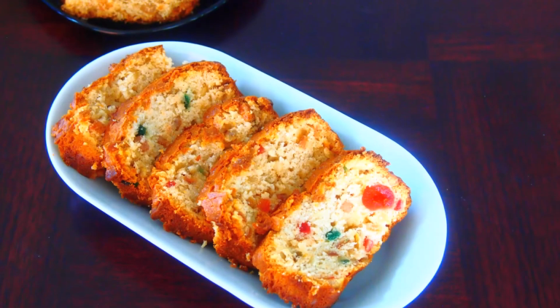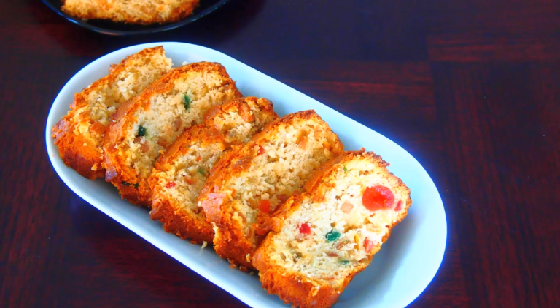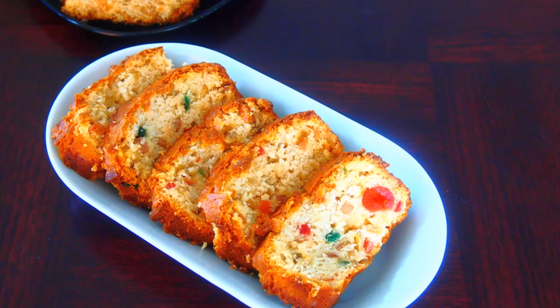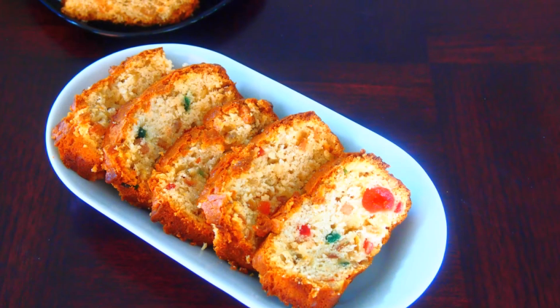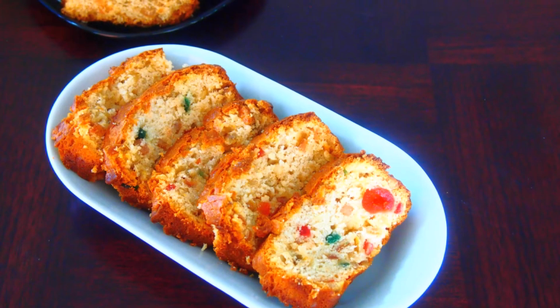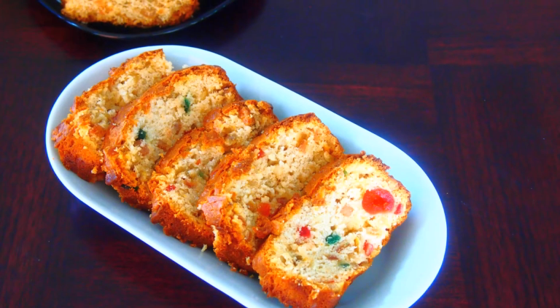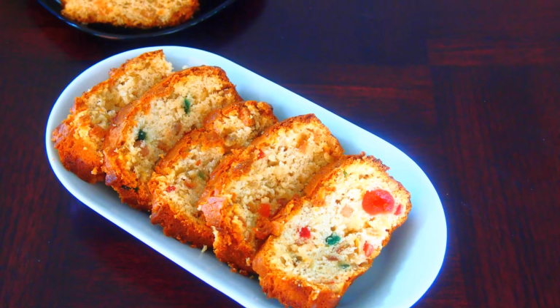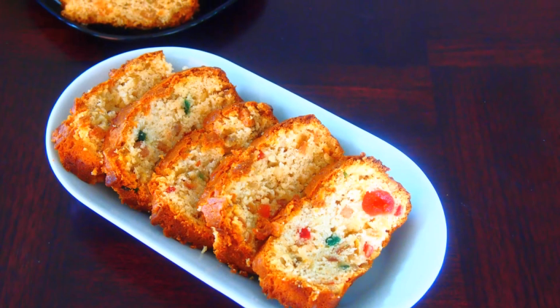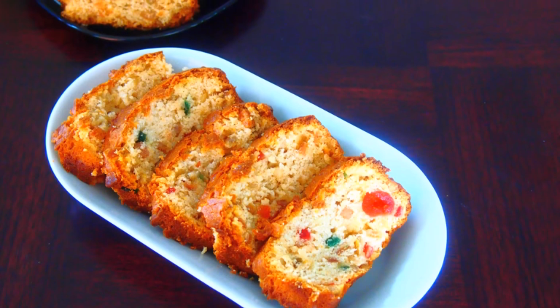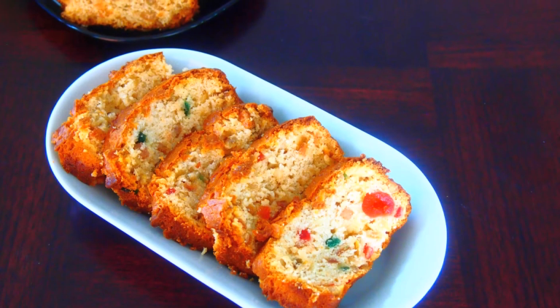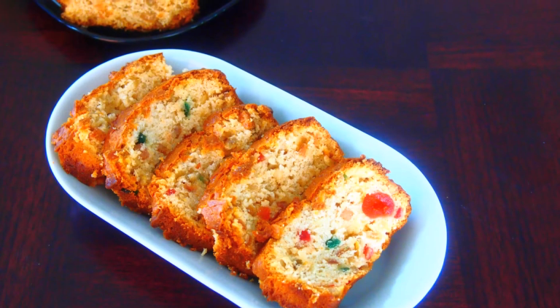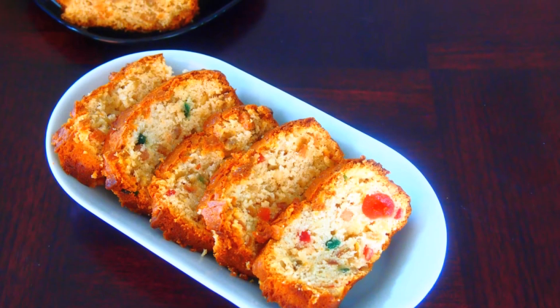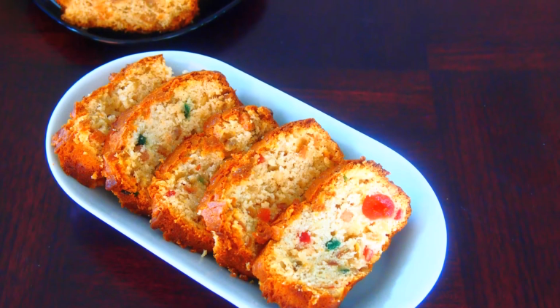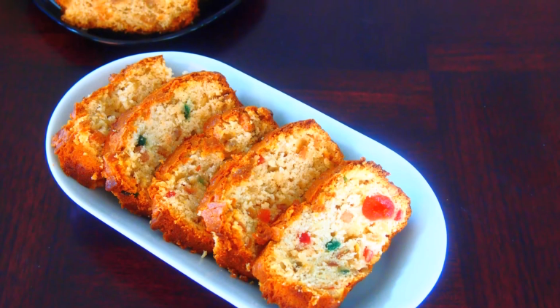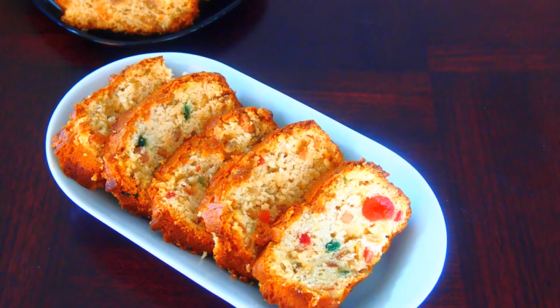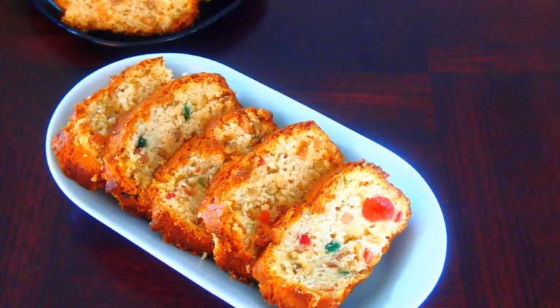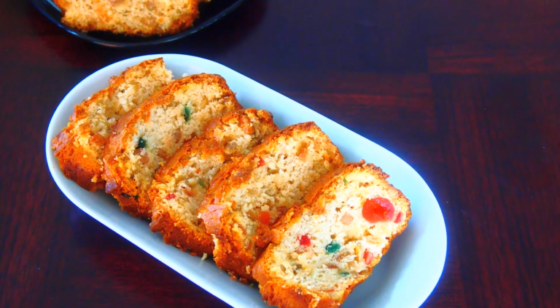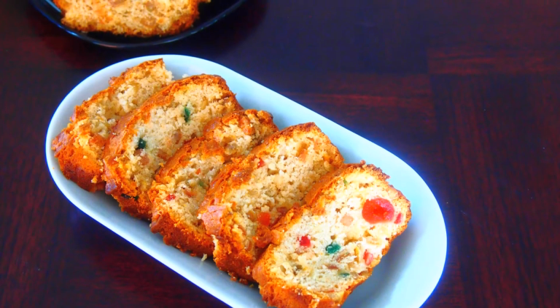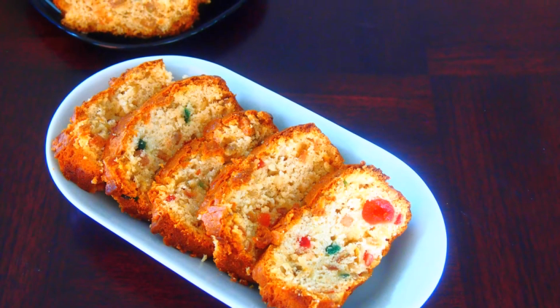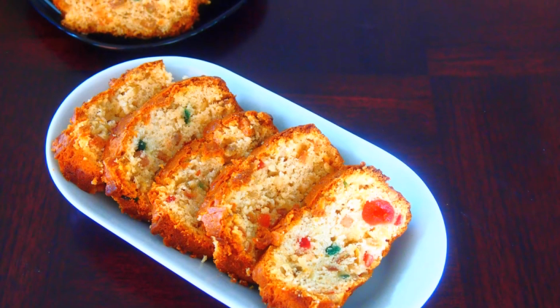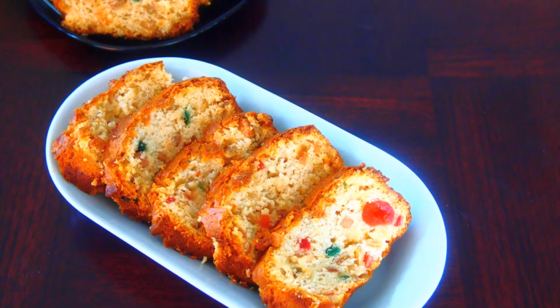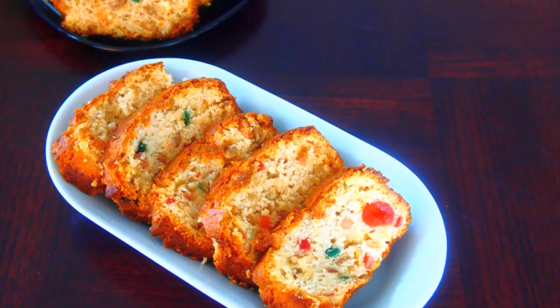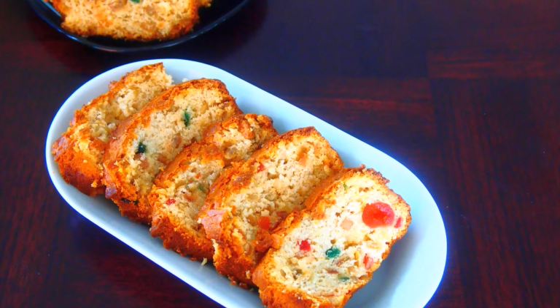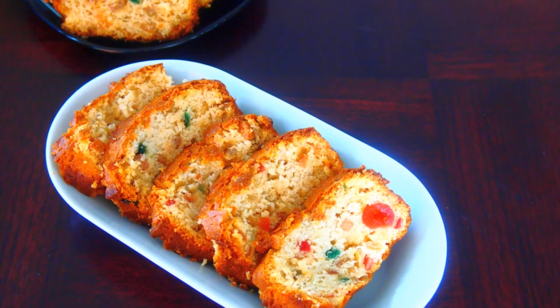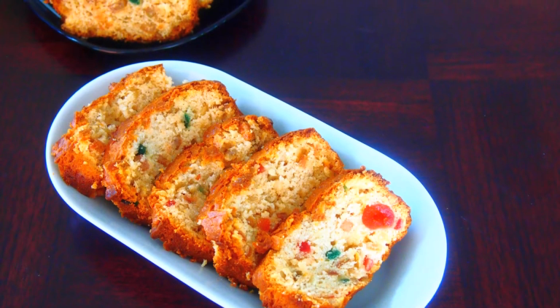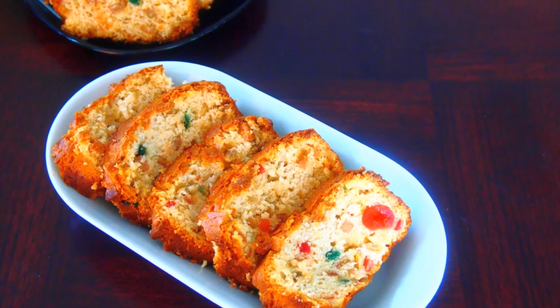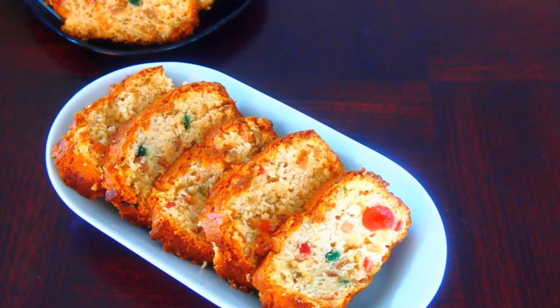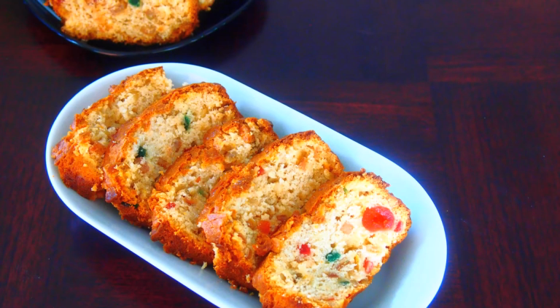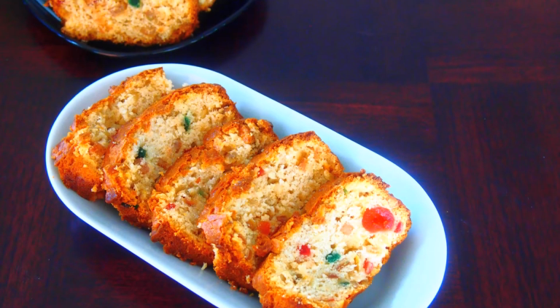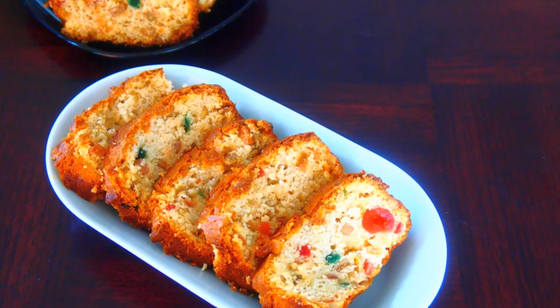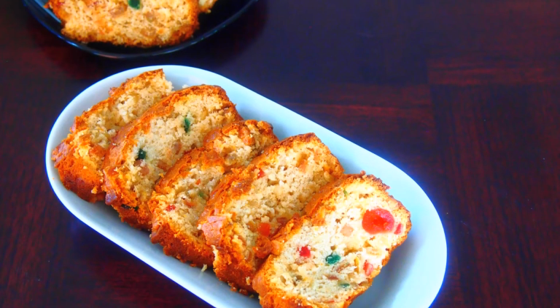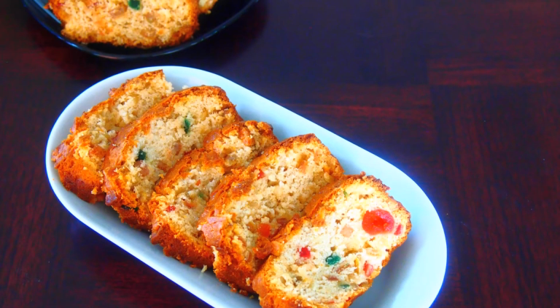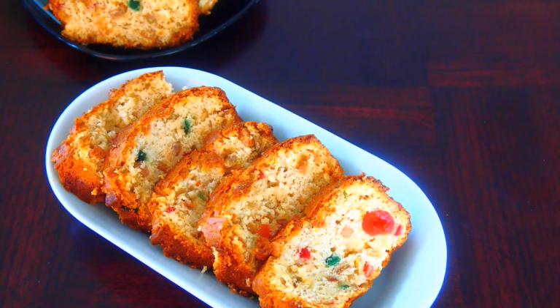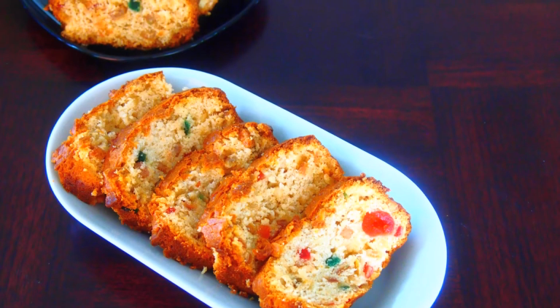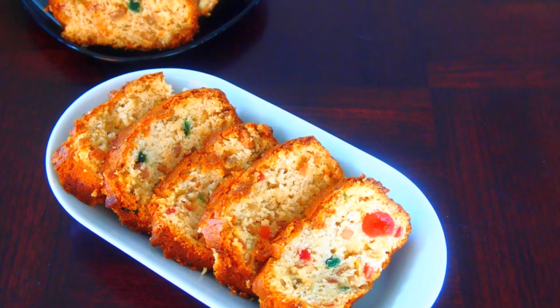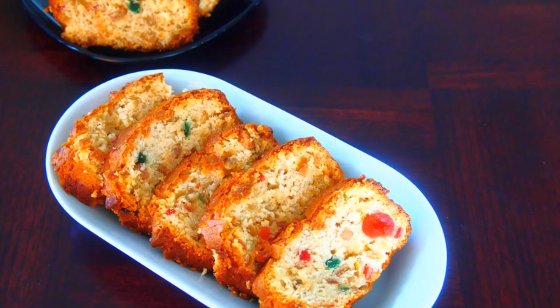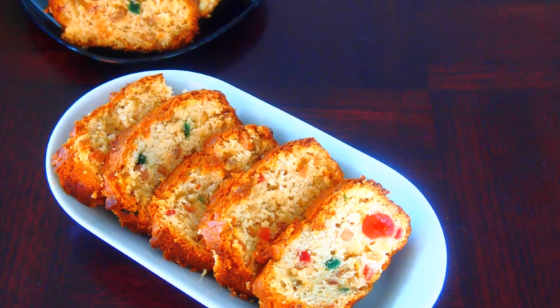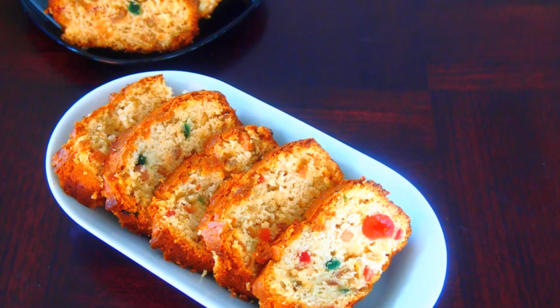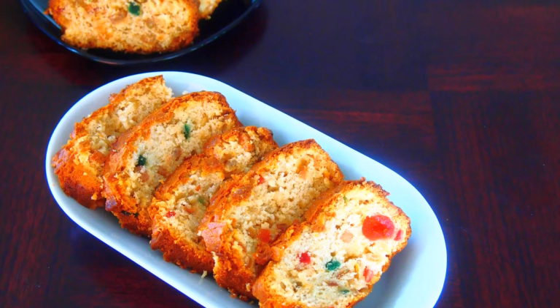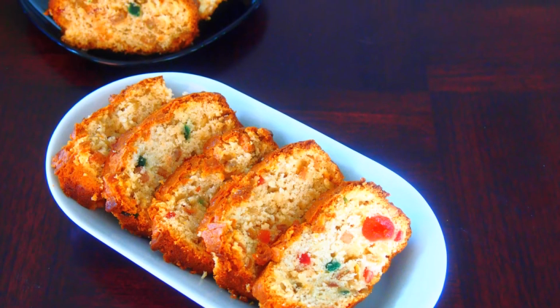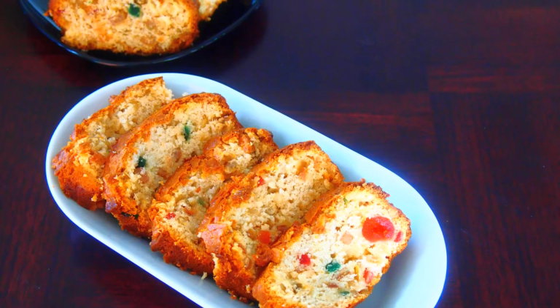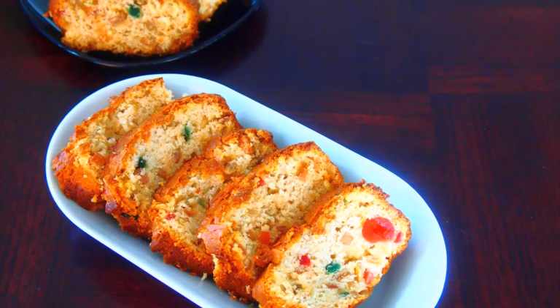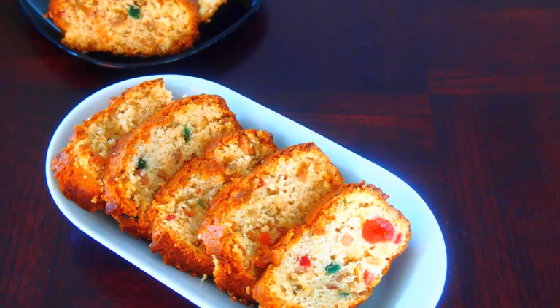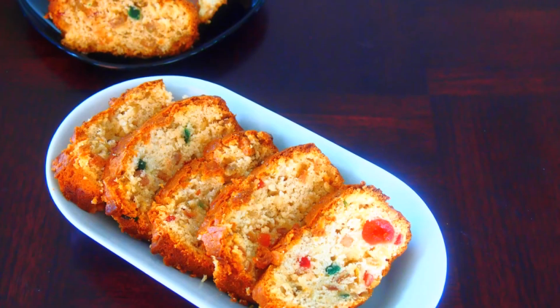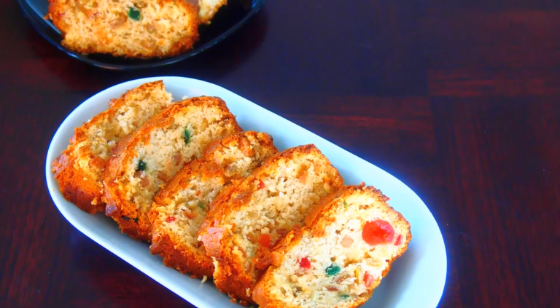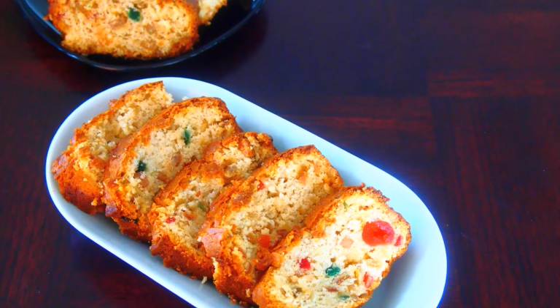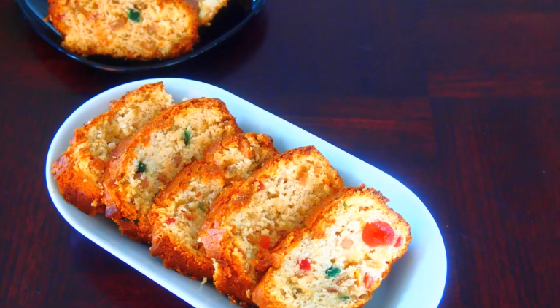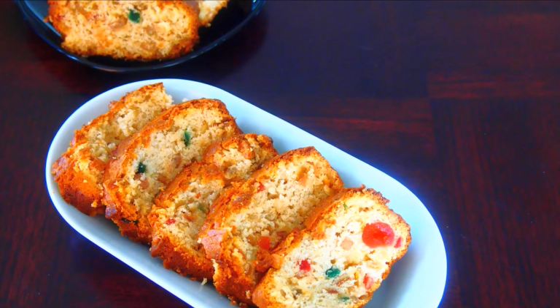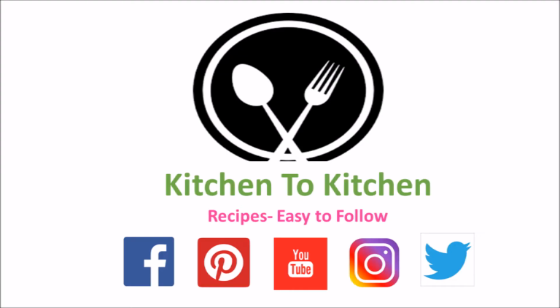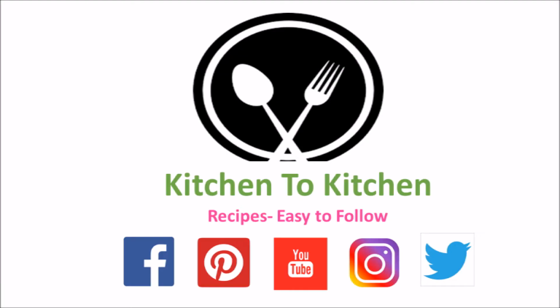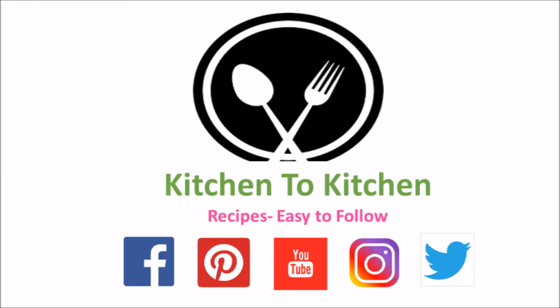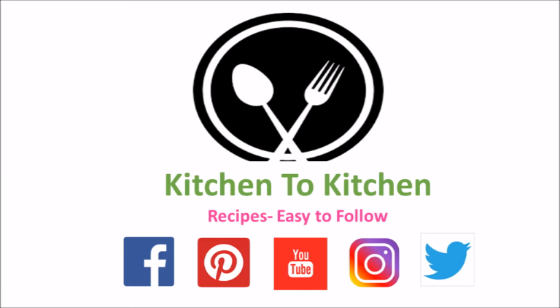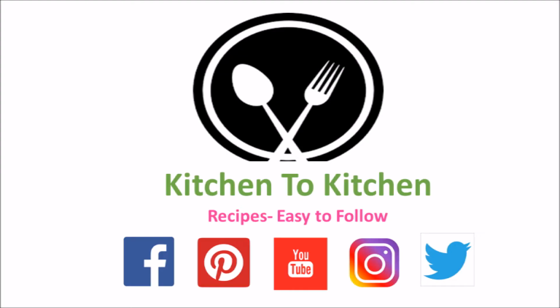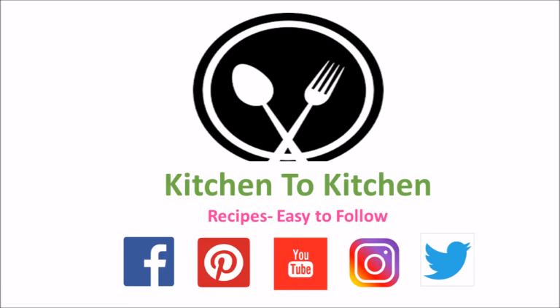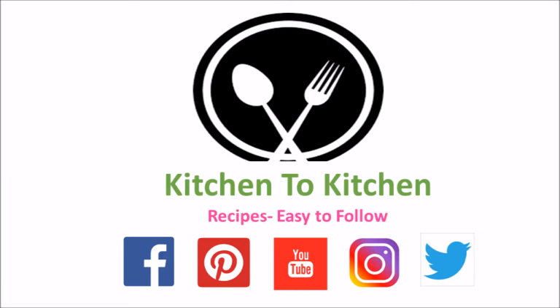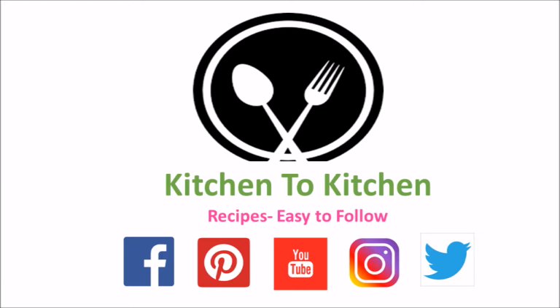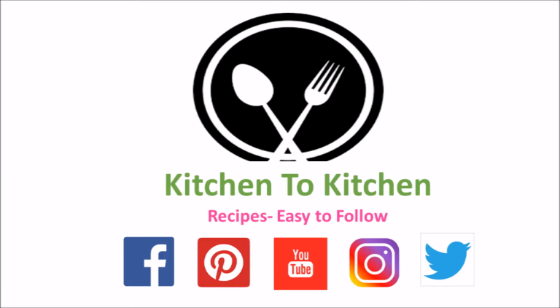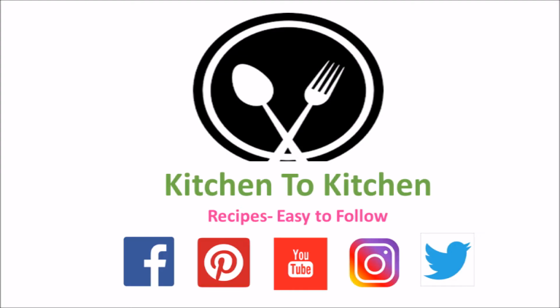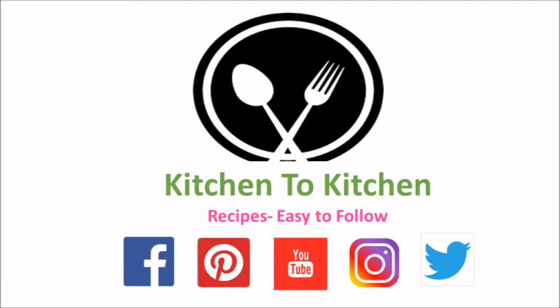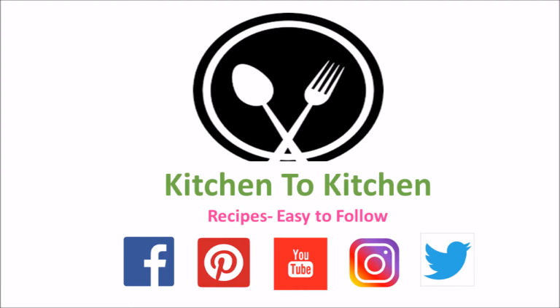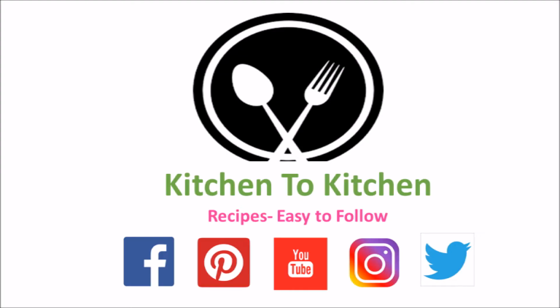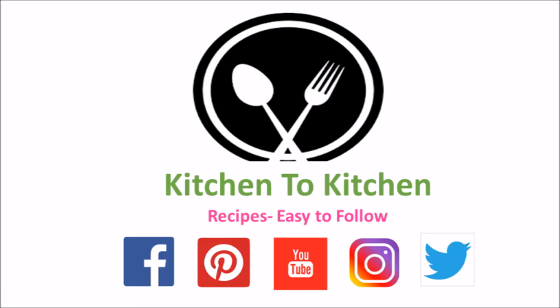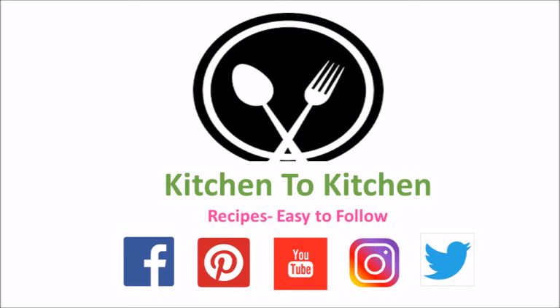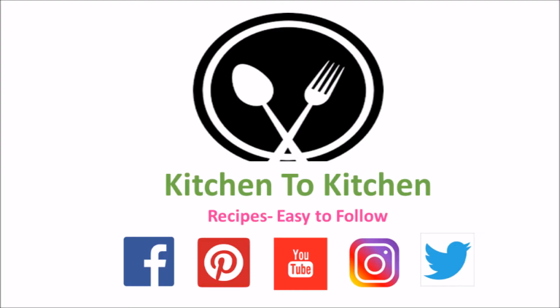Hope you've enjoyed today's recipe. Please don't forget to like, subscribe and comment. Thank you.